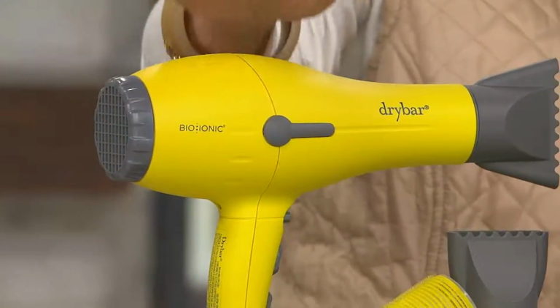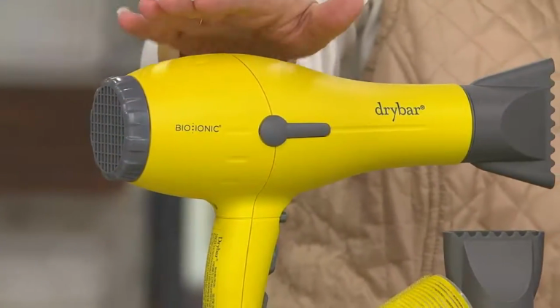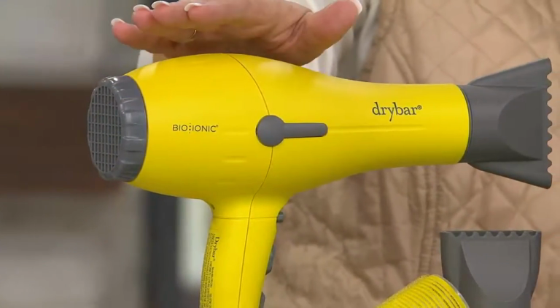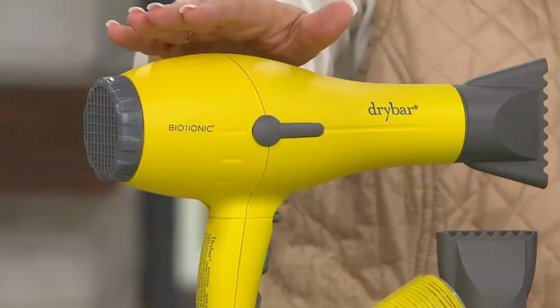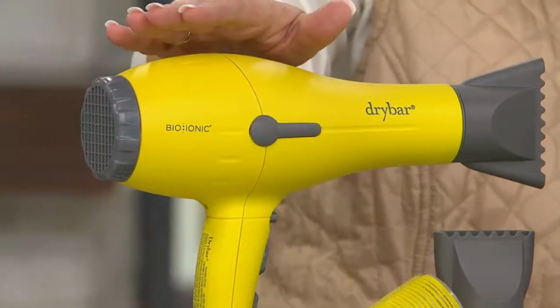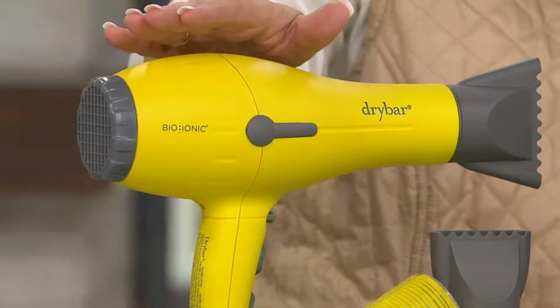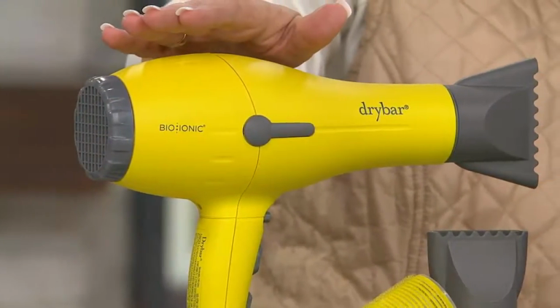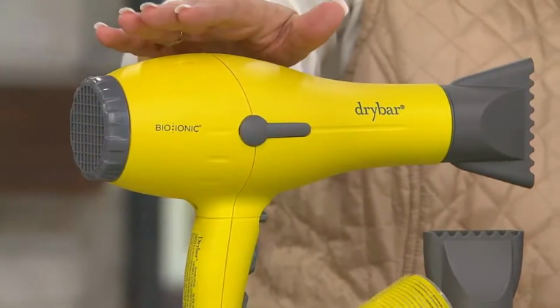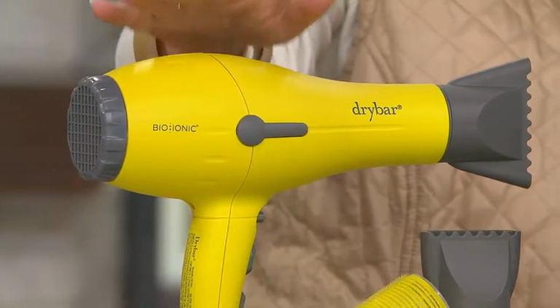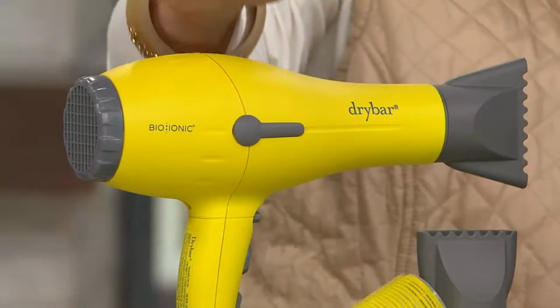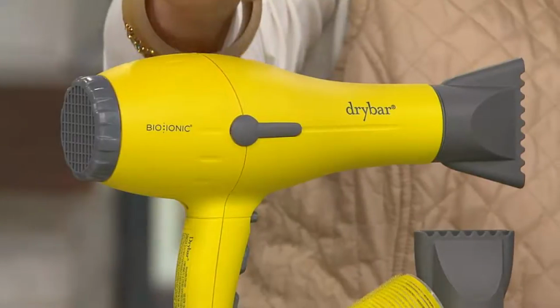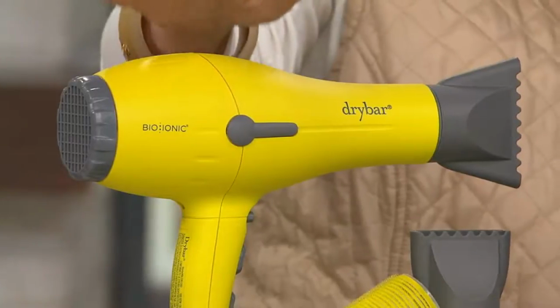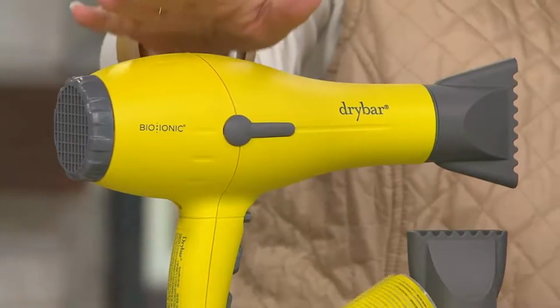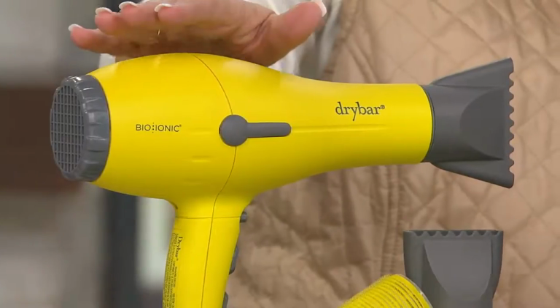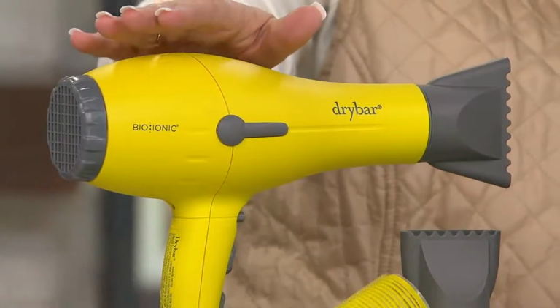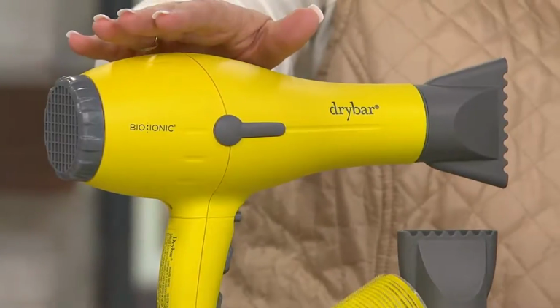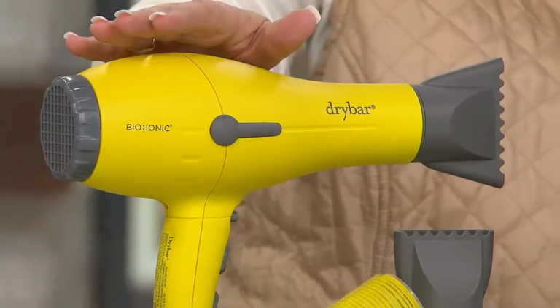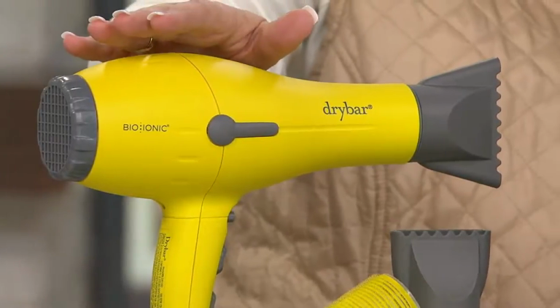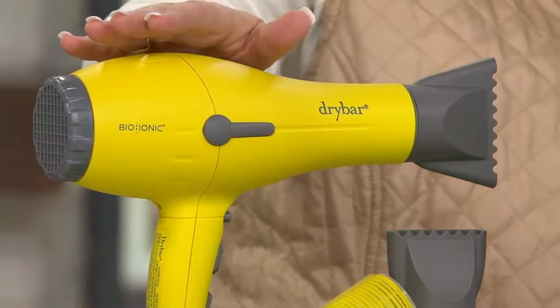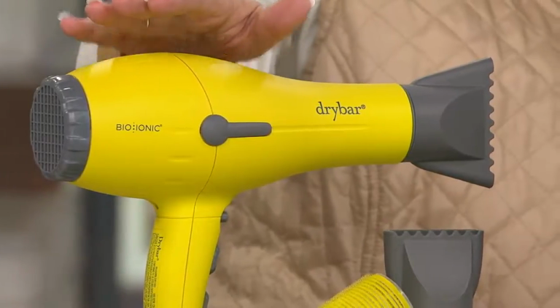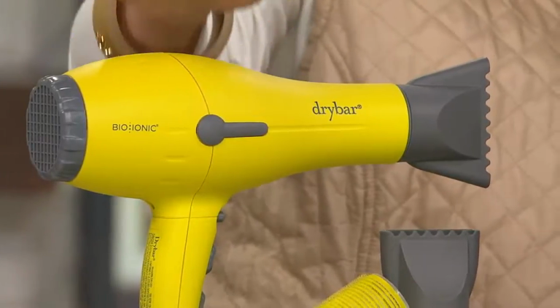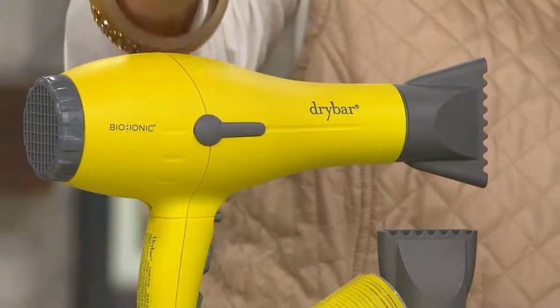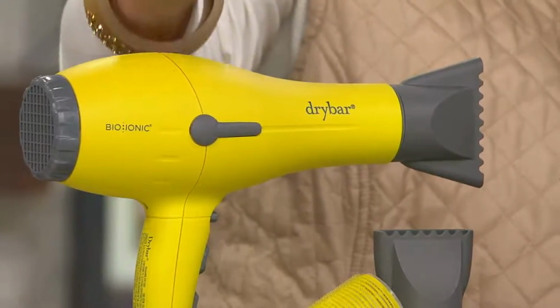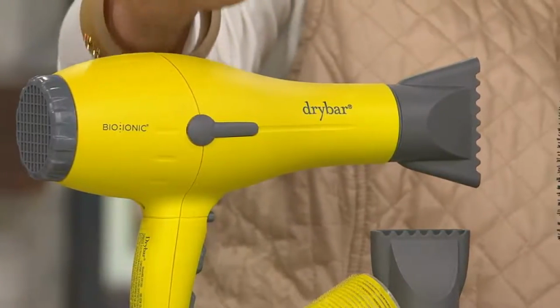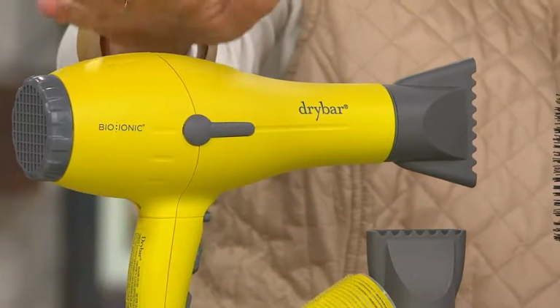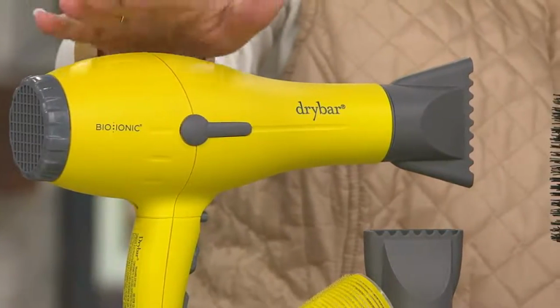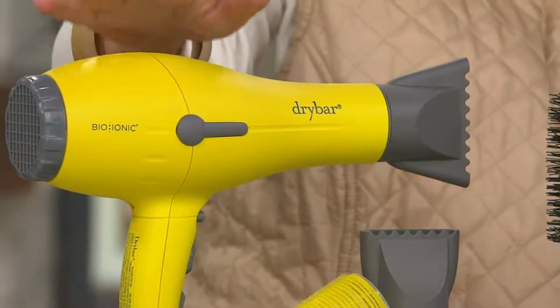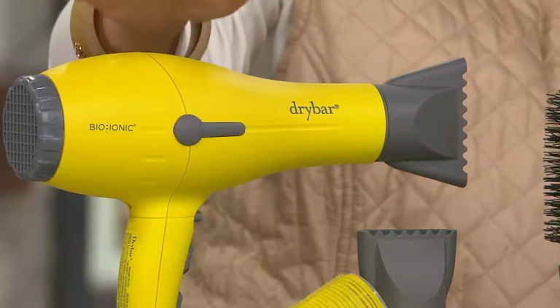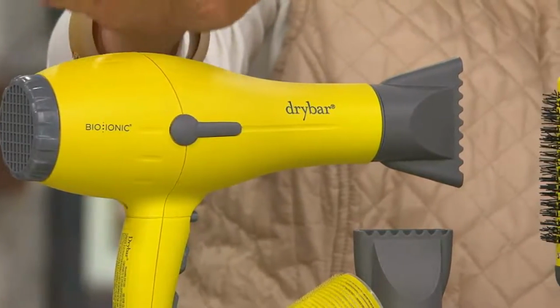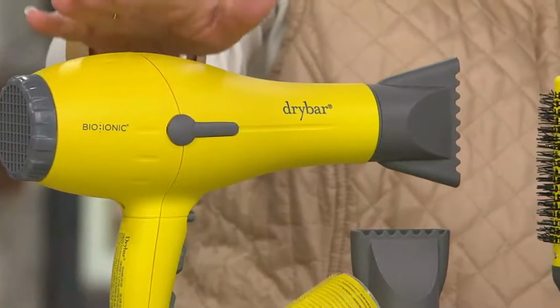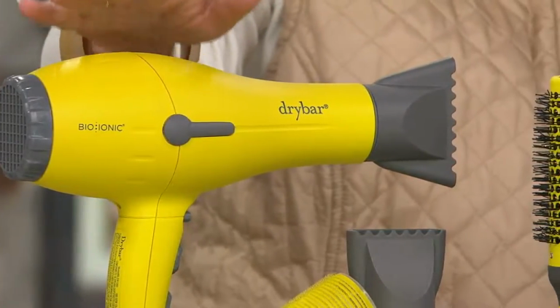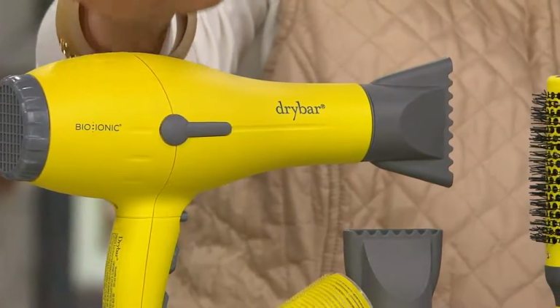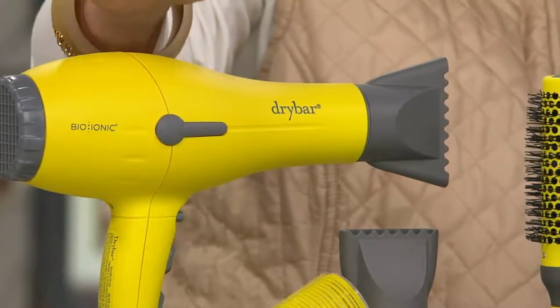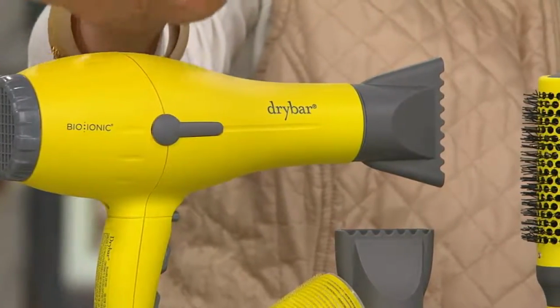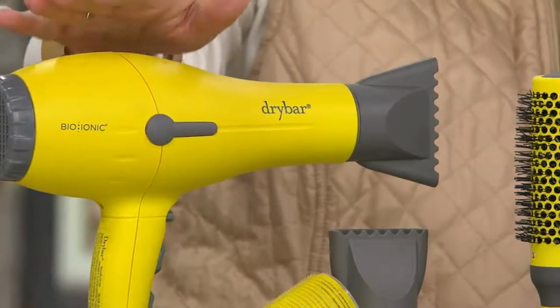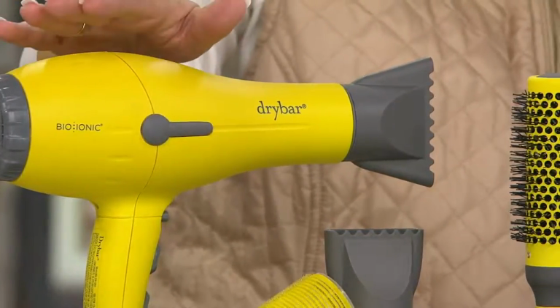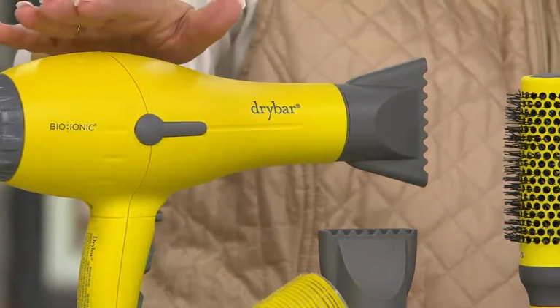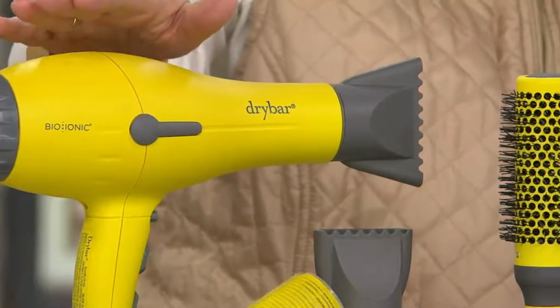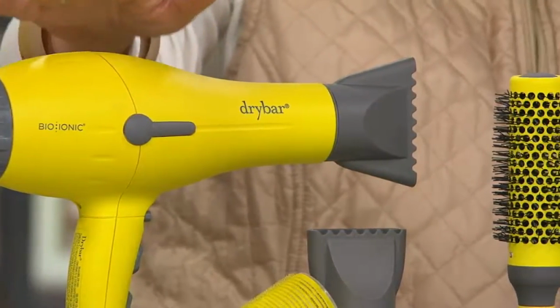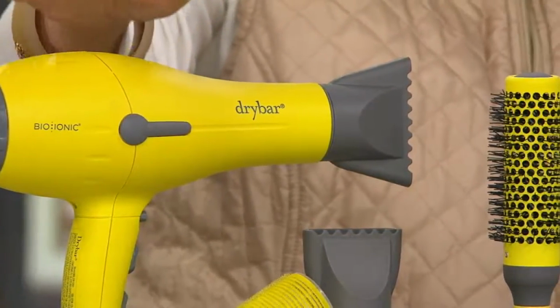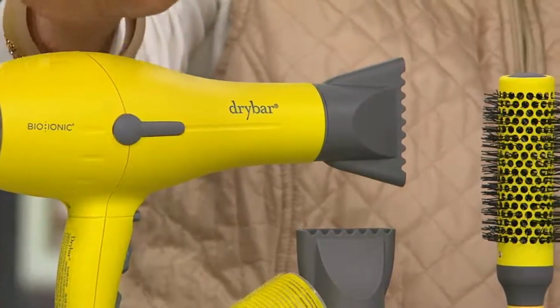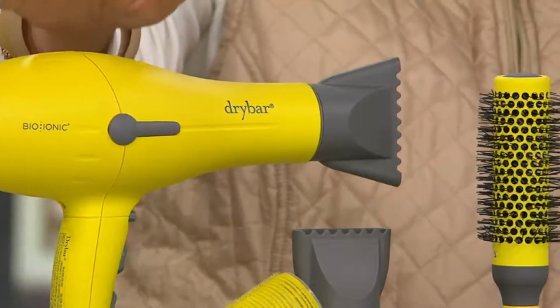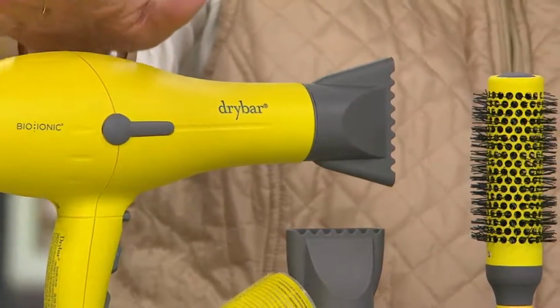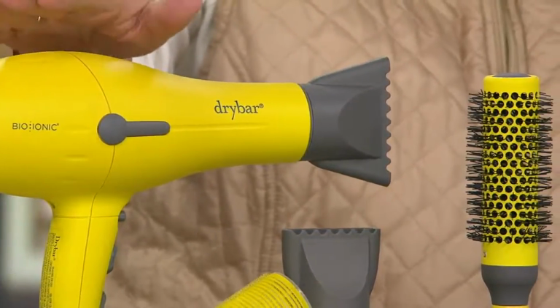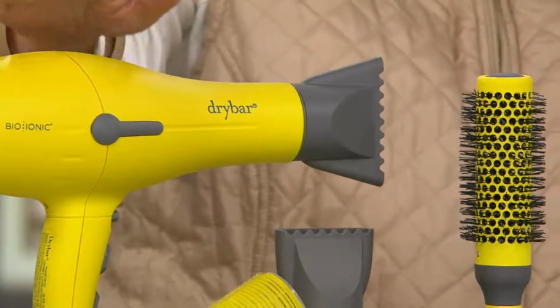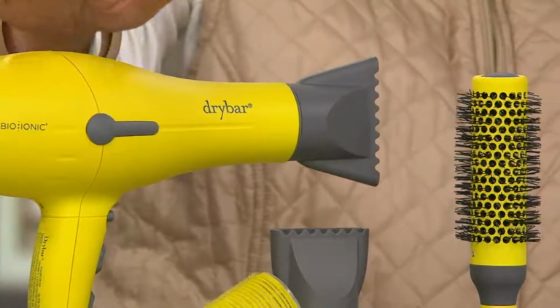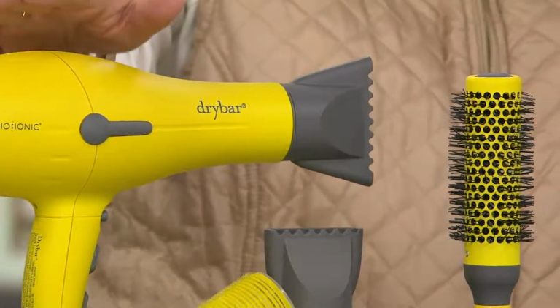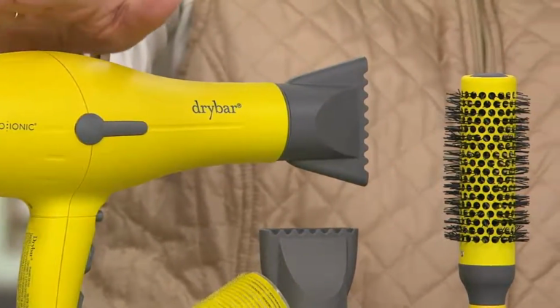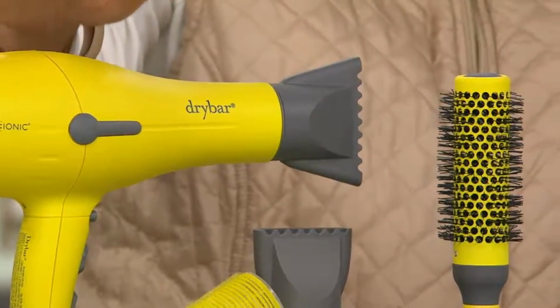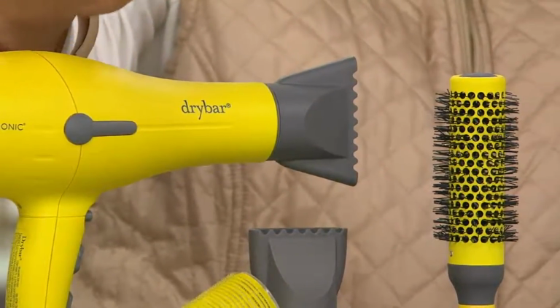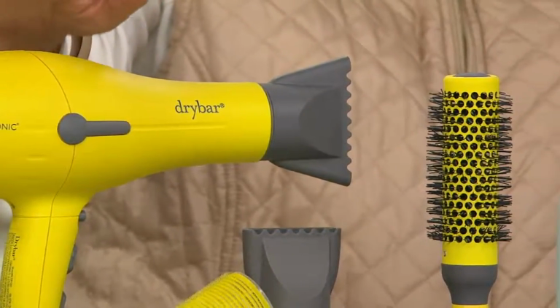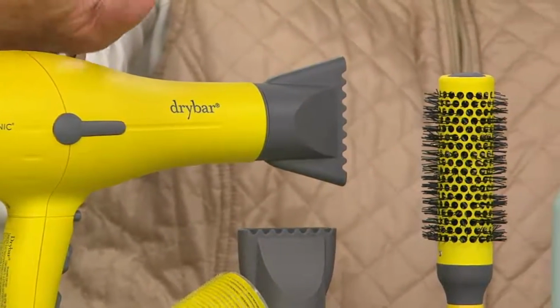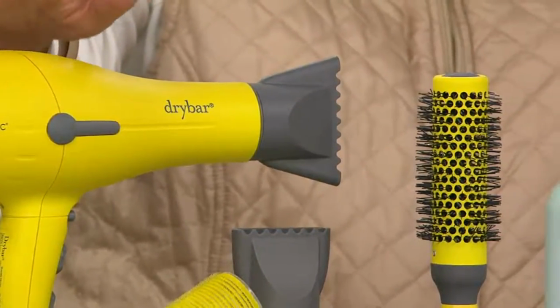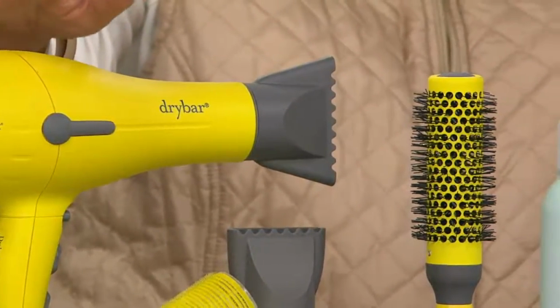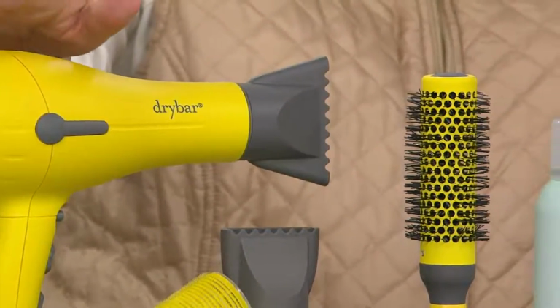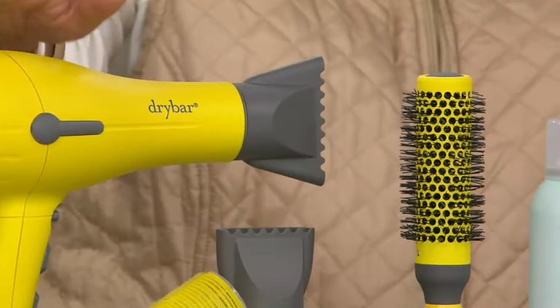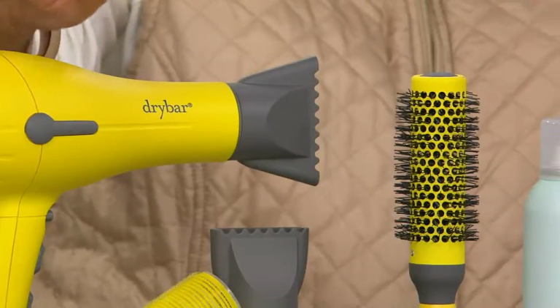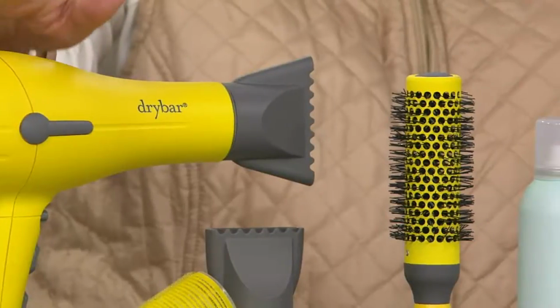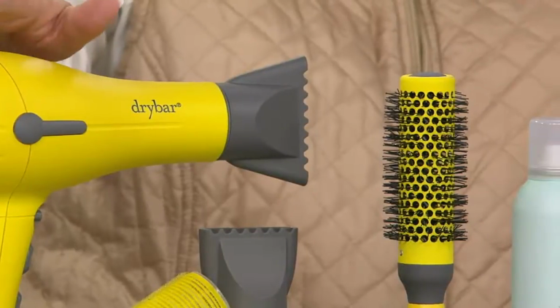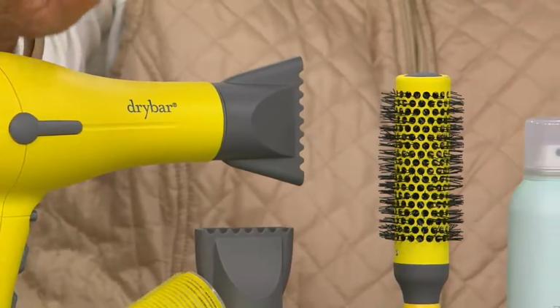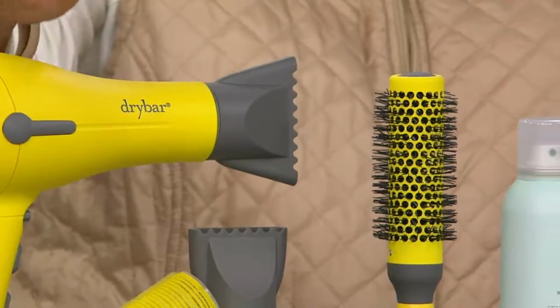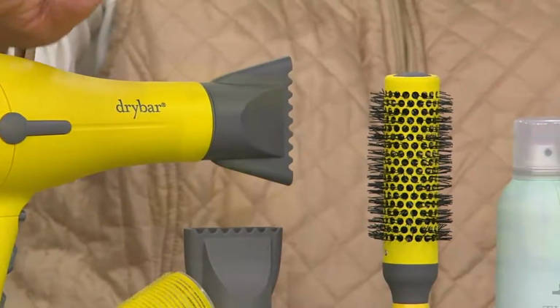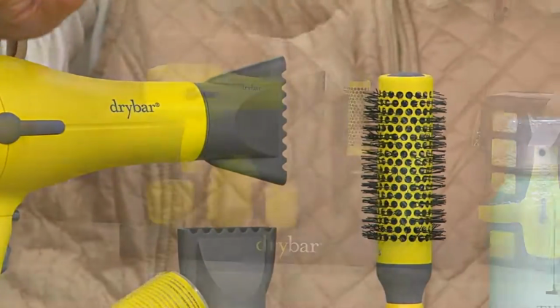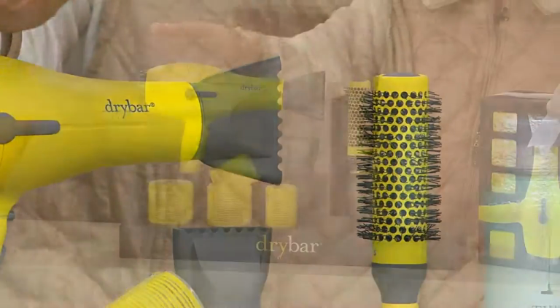Allie's going to tell you why it's different, why she invented finally a dryer that really, really is good for your hair, bar none.